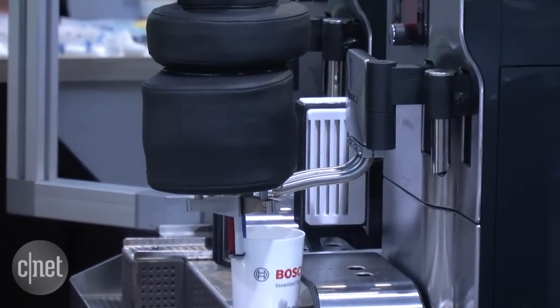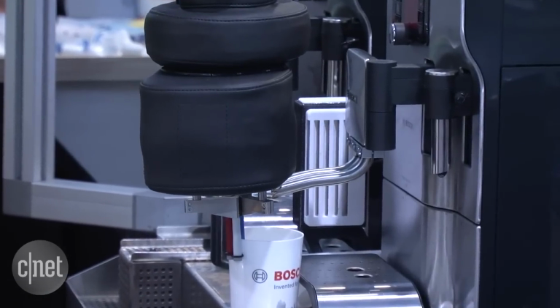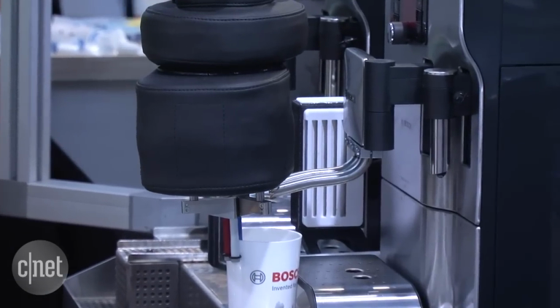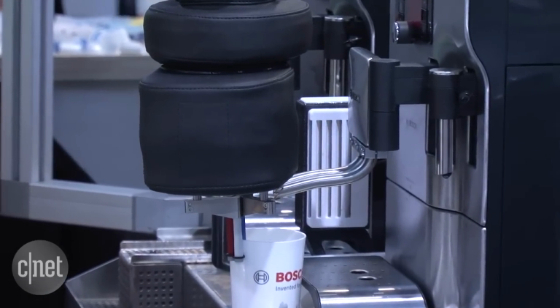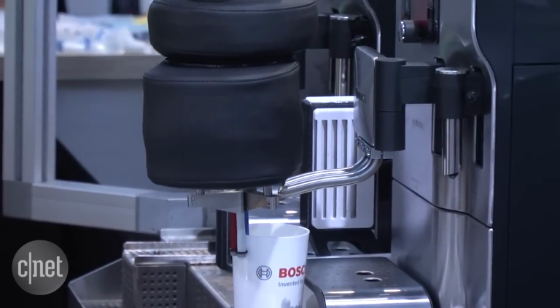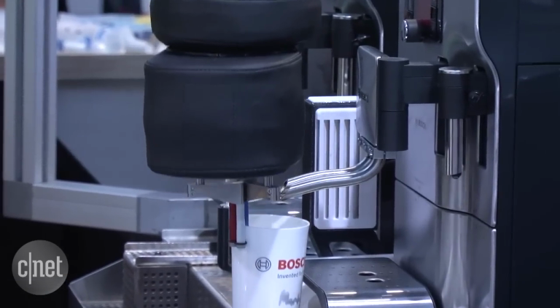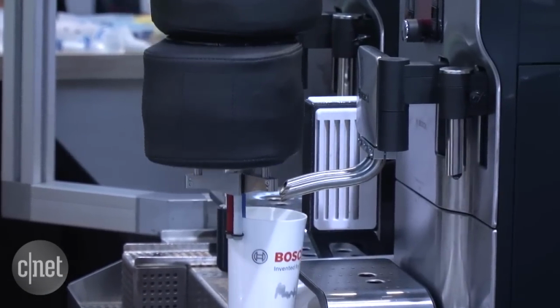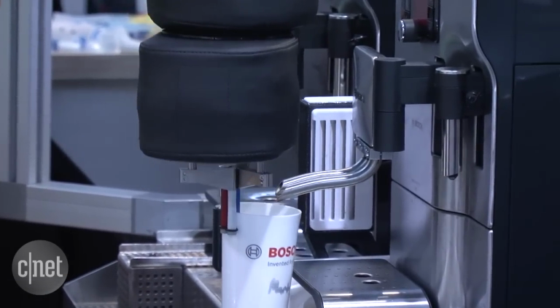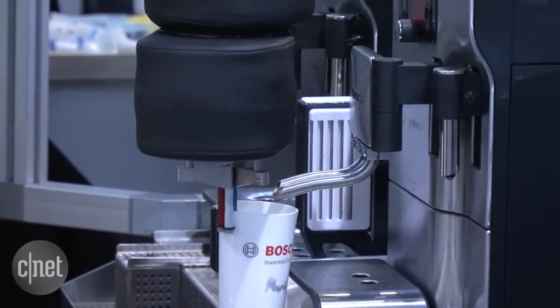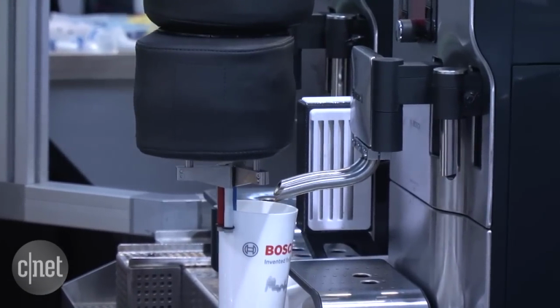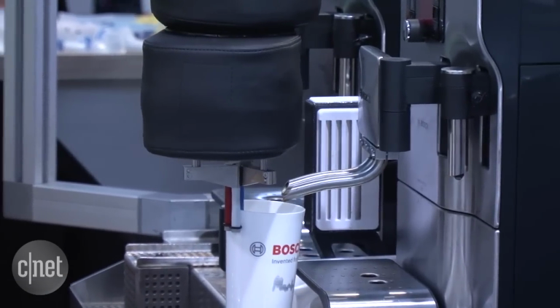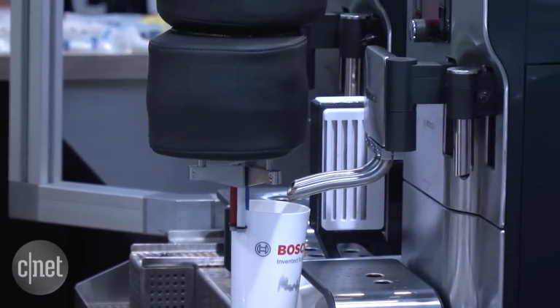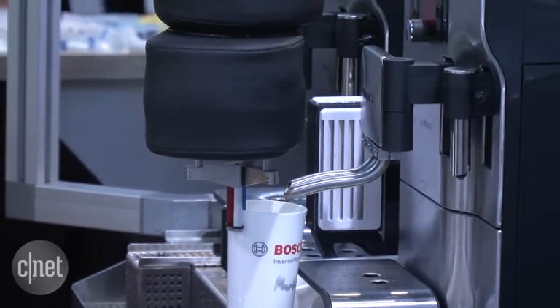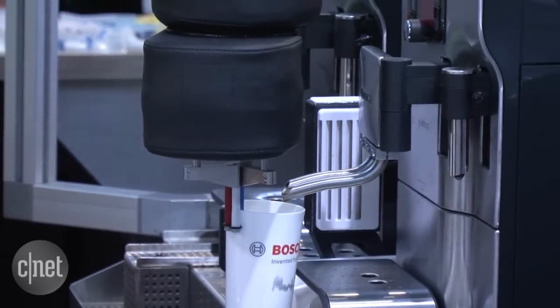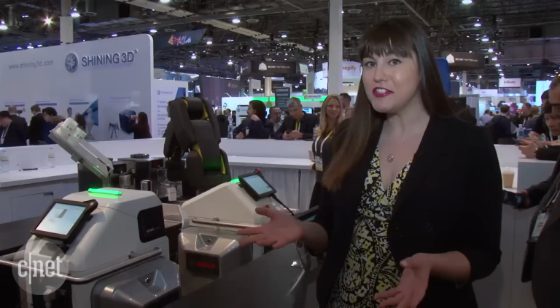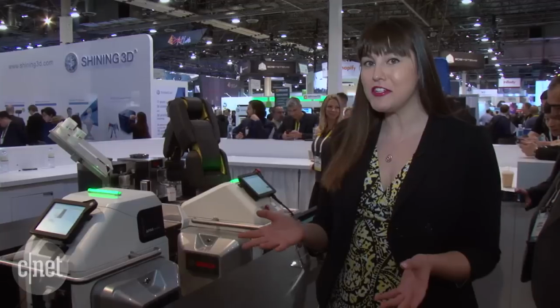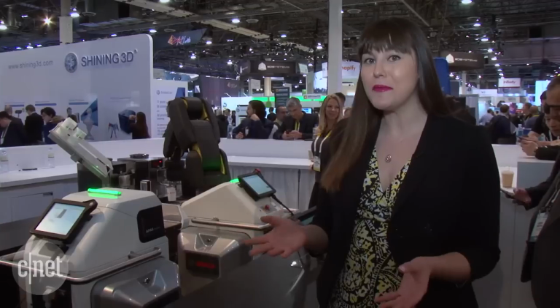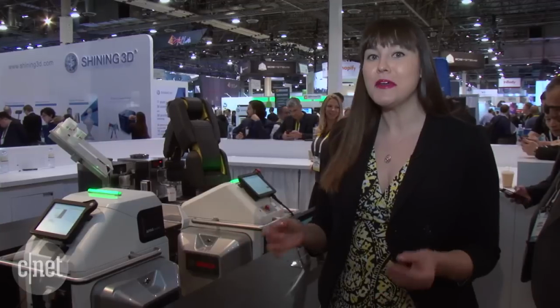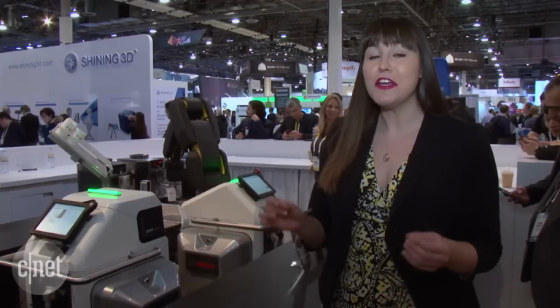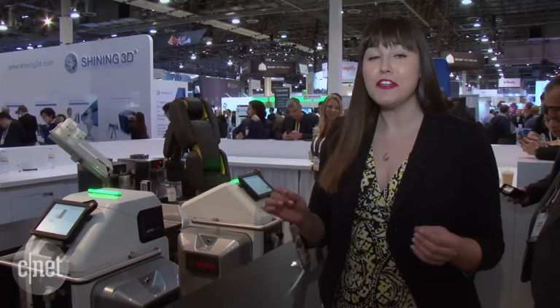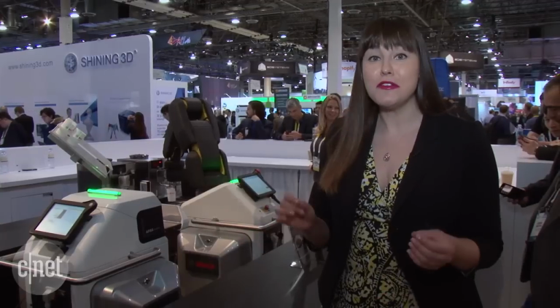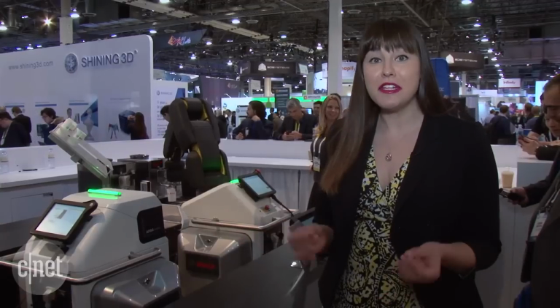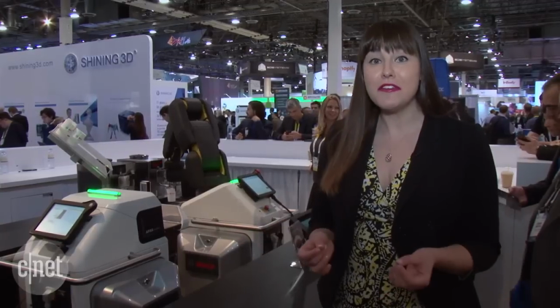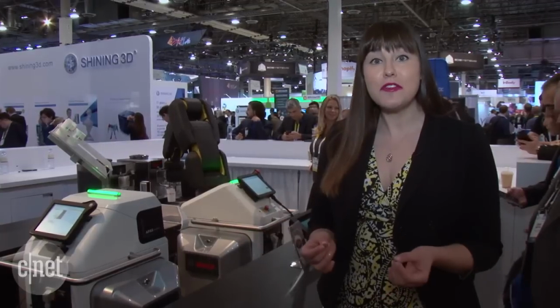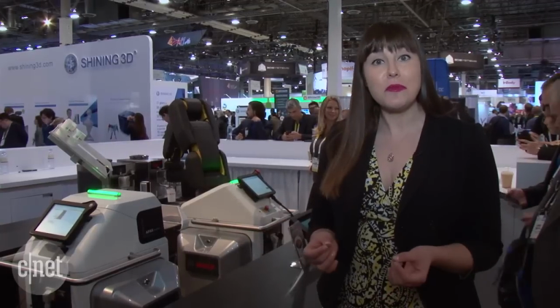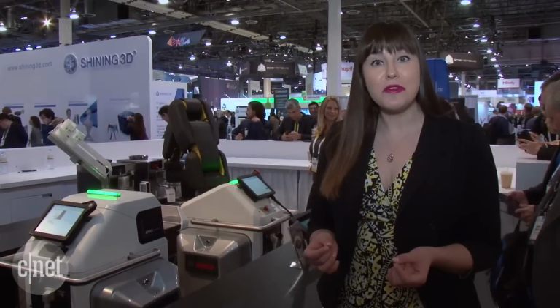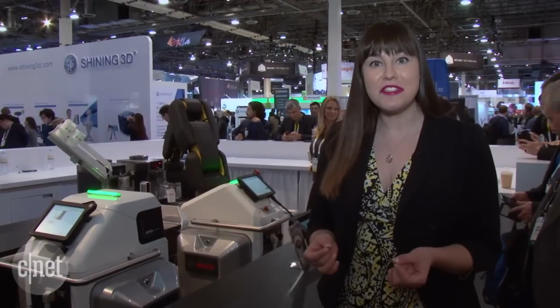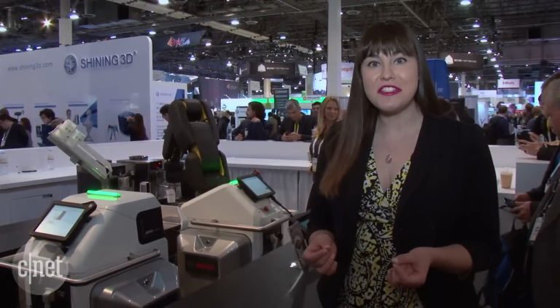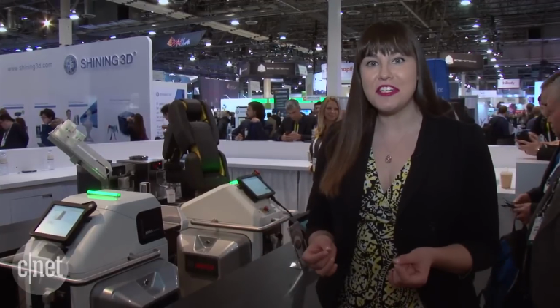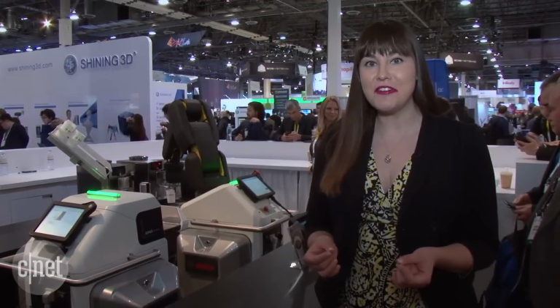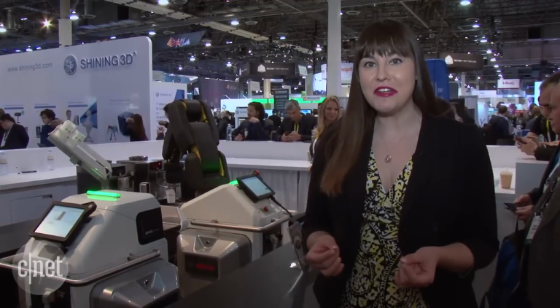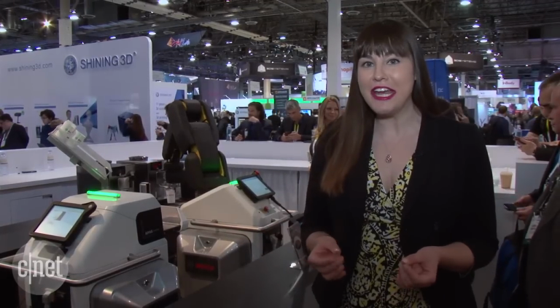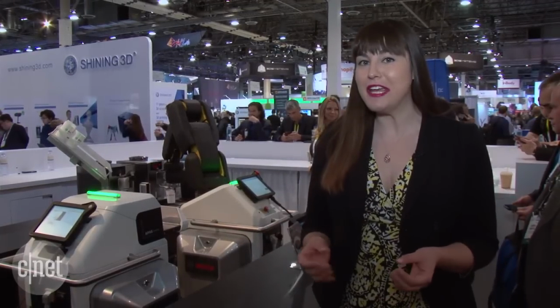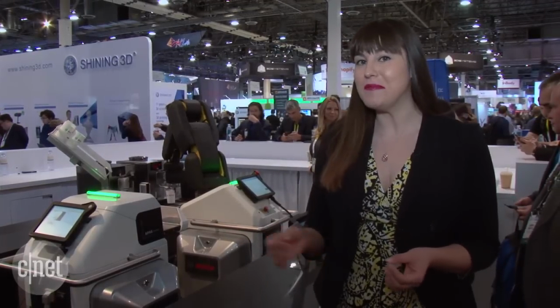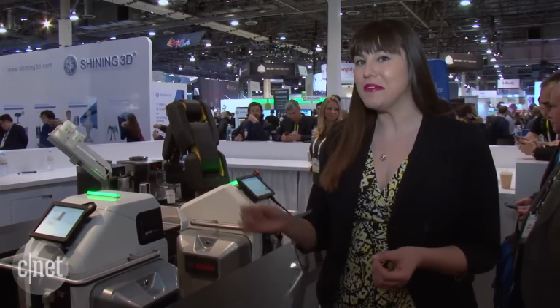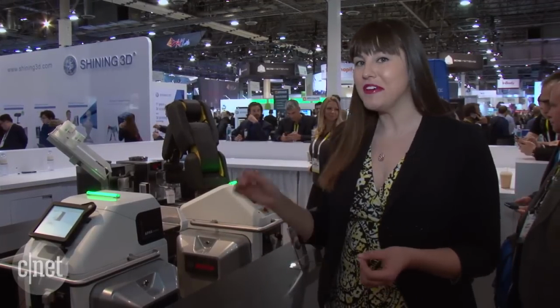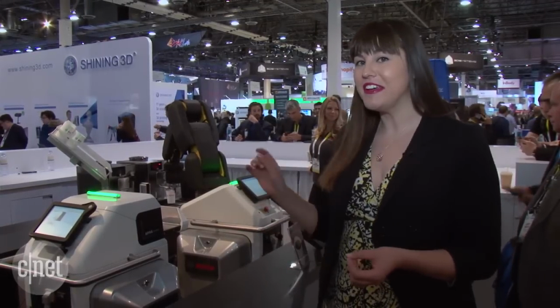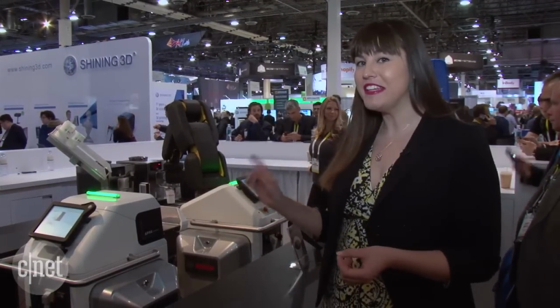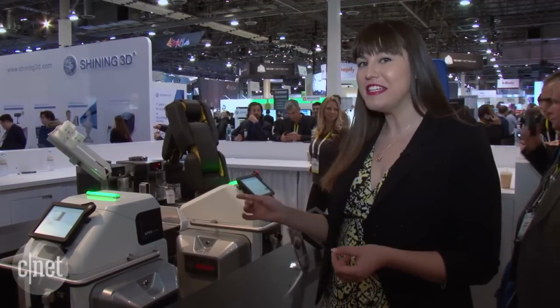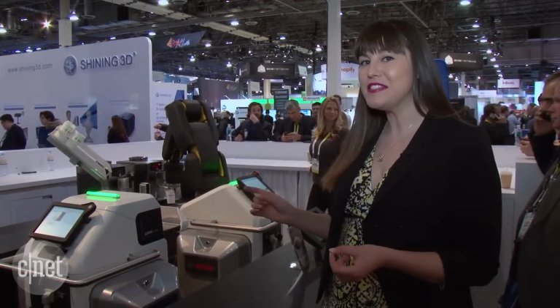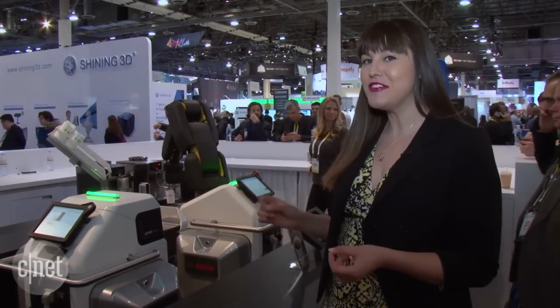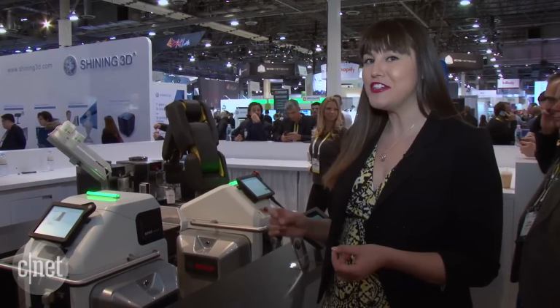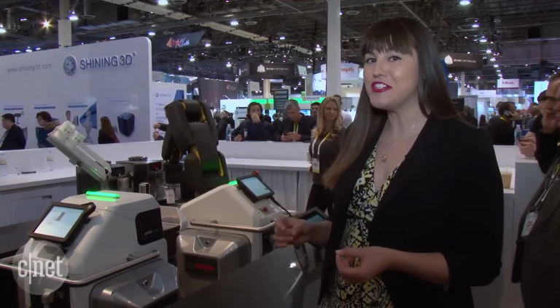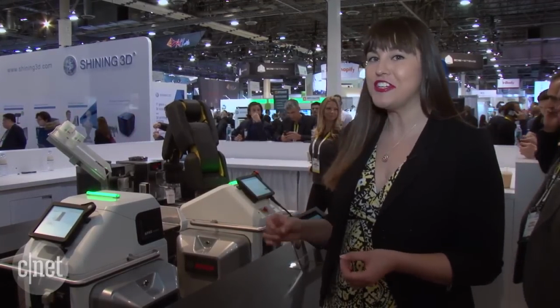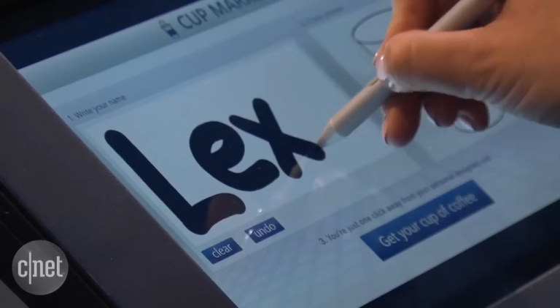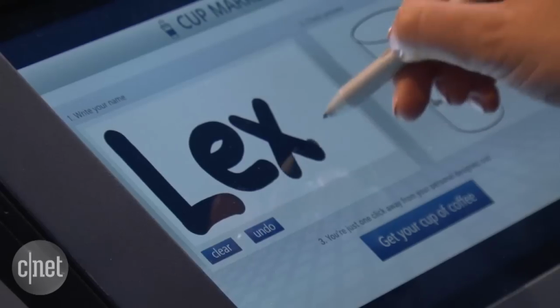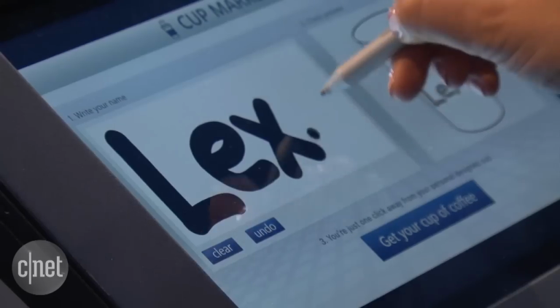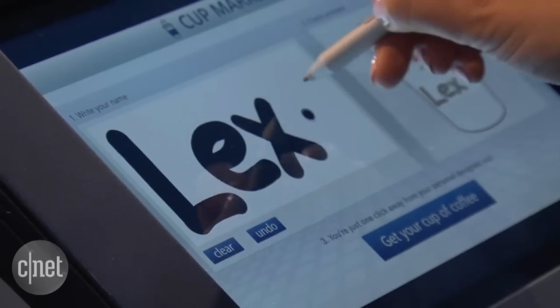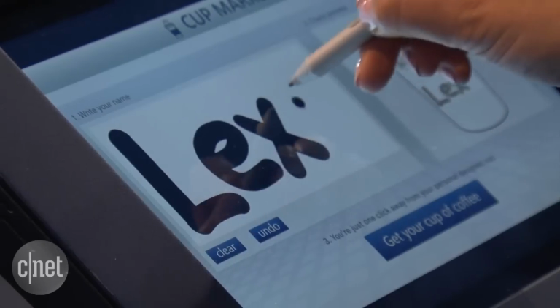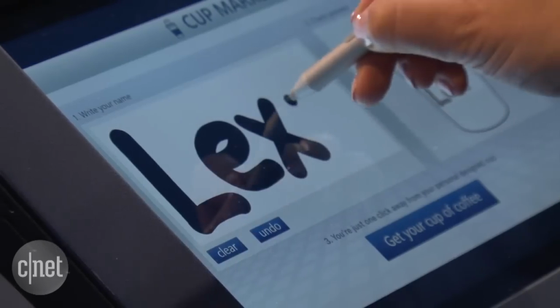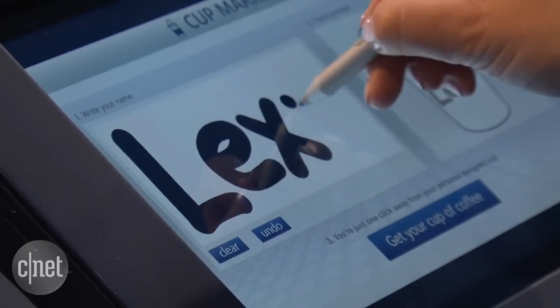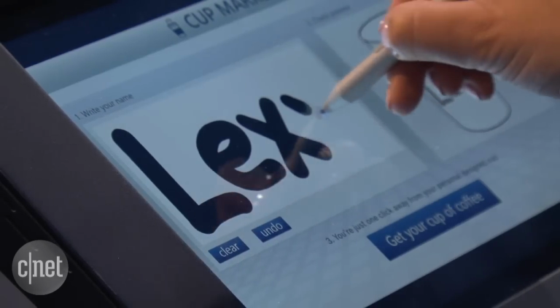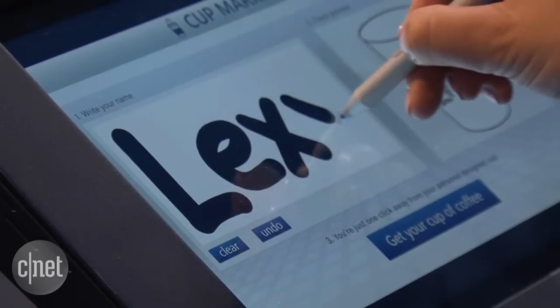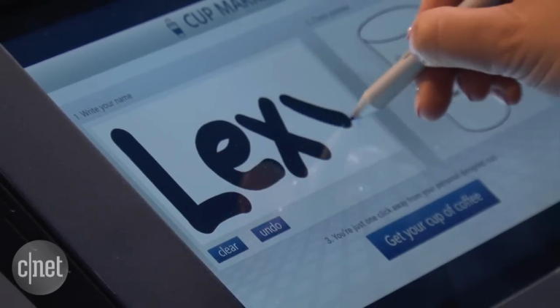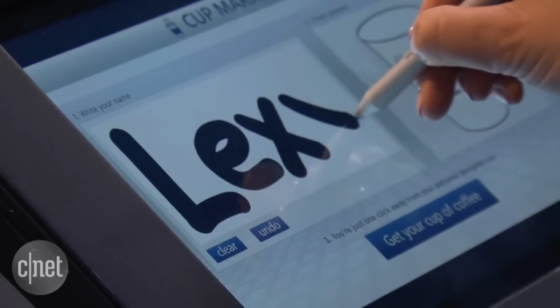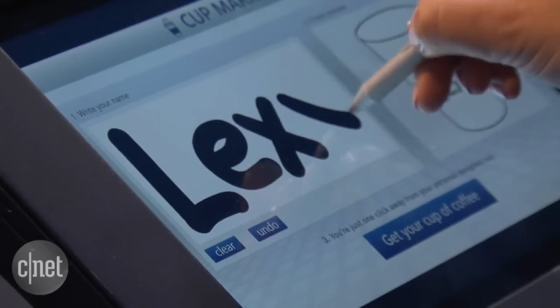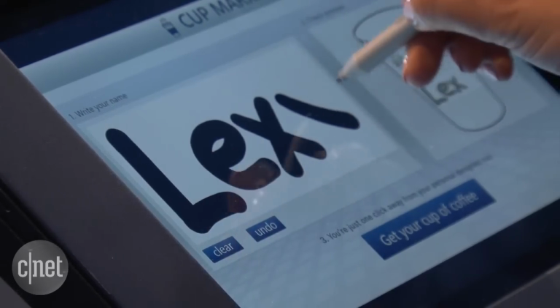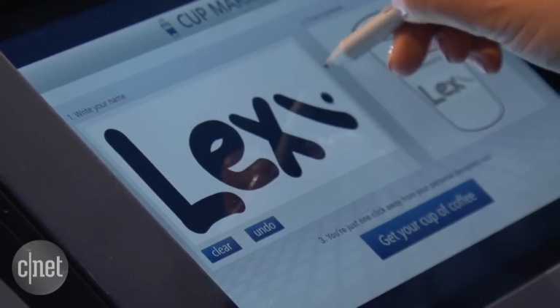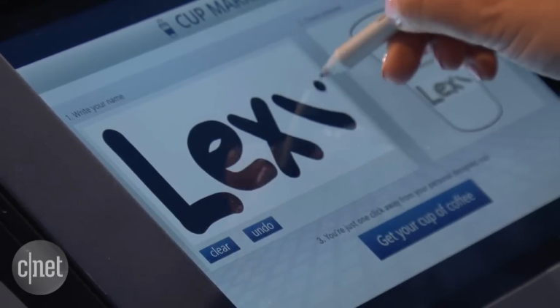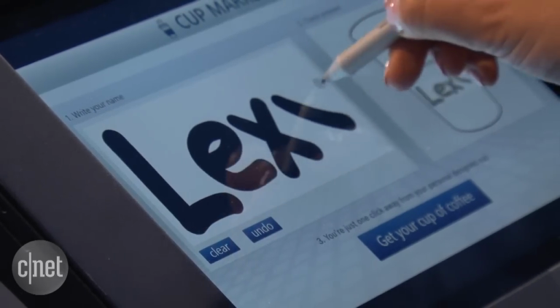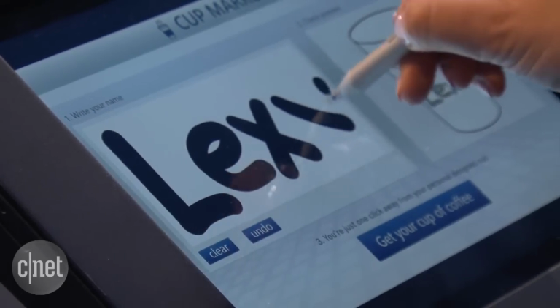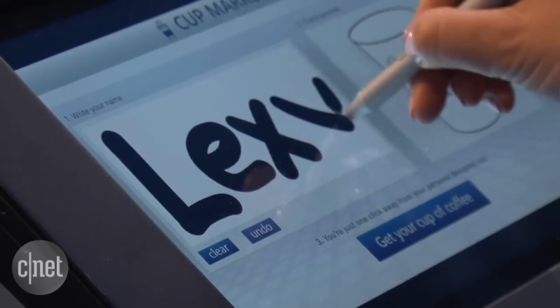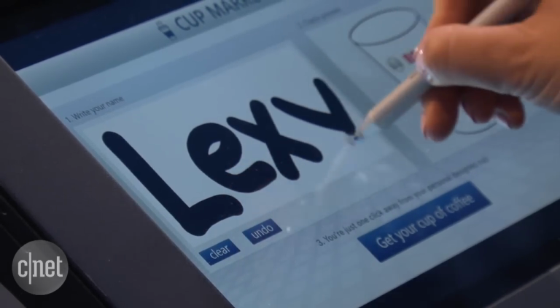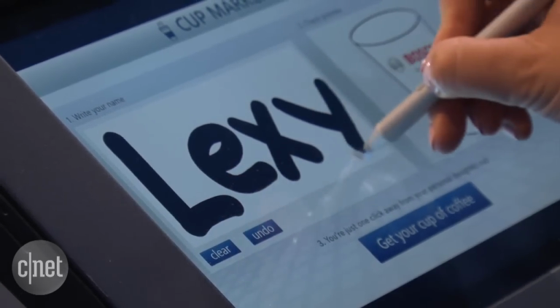So like at a normal coffee shop, you give the barista your name. In this version, you write it down on a touch screen.